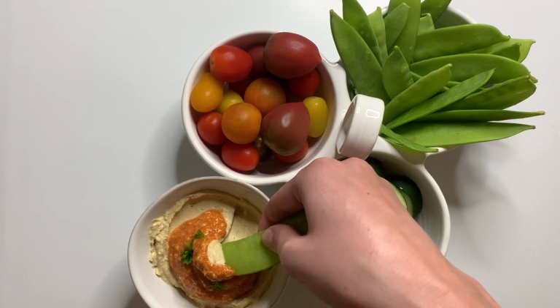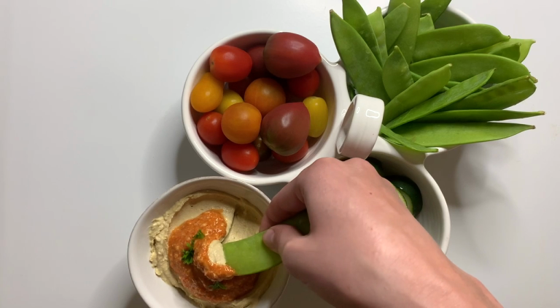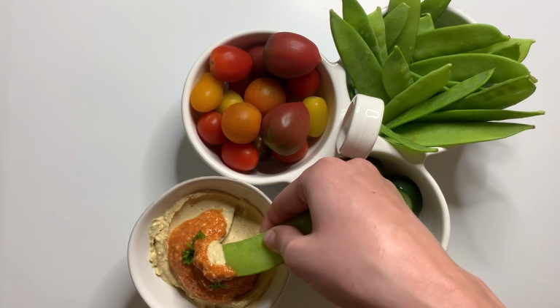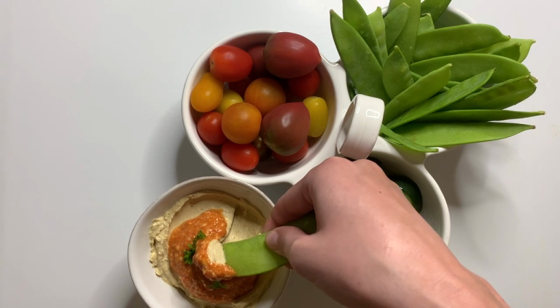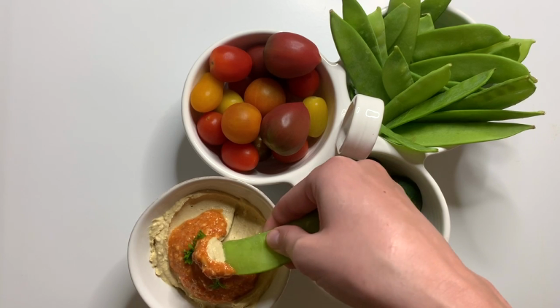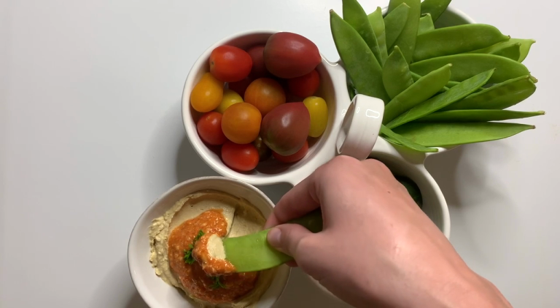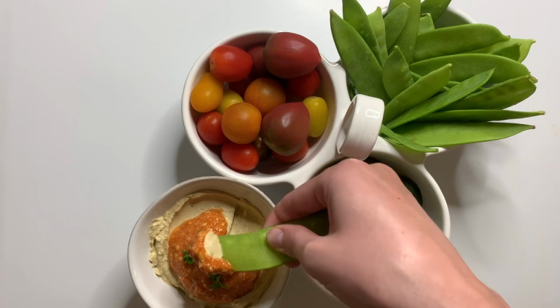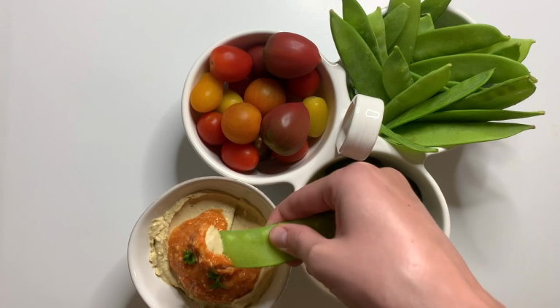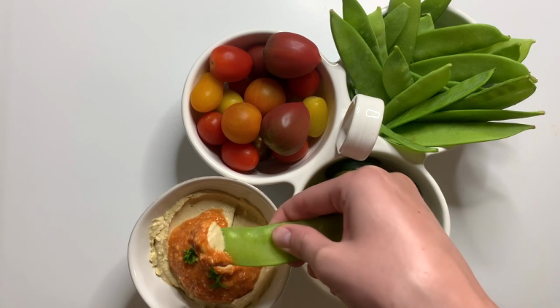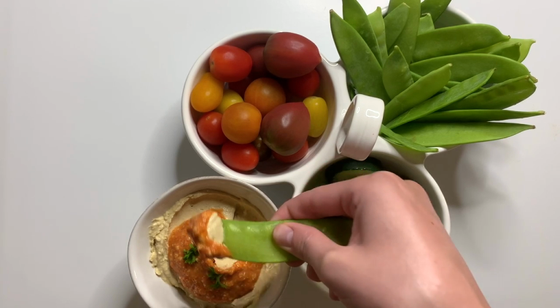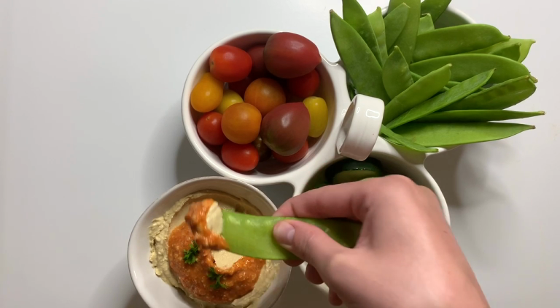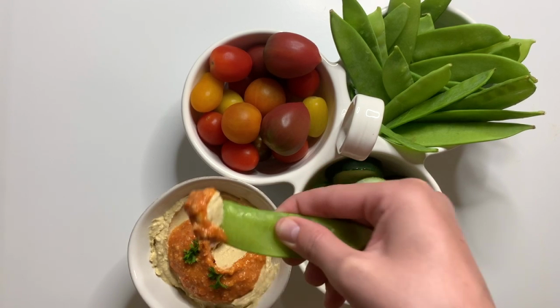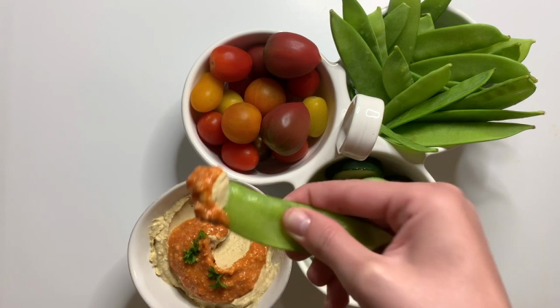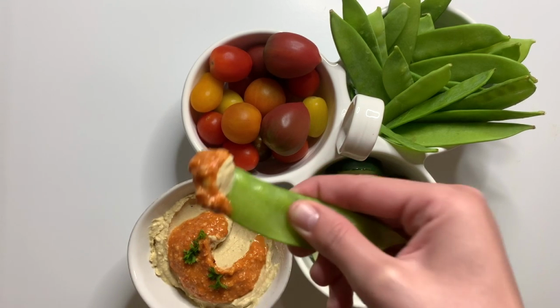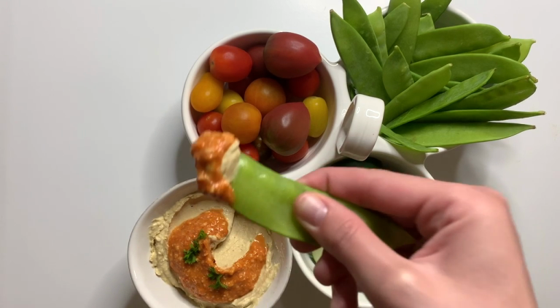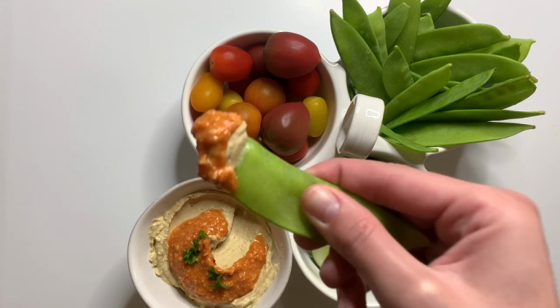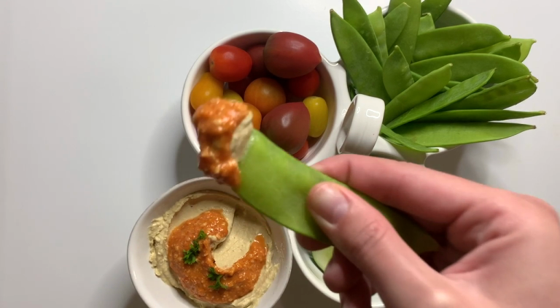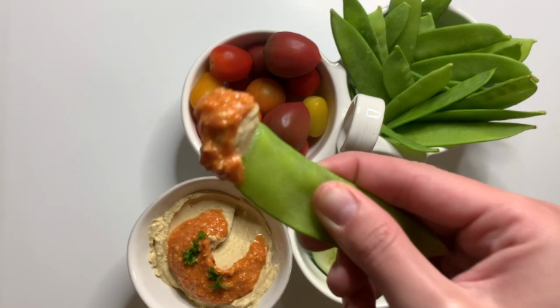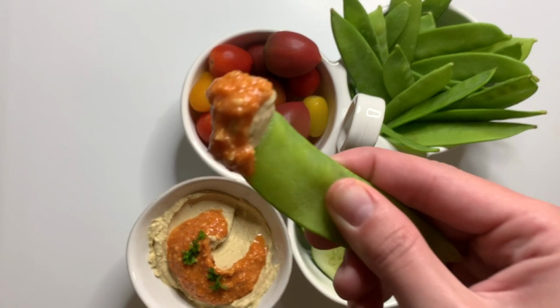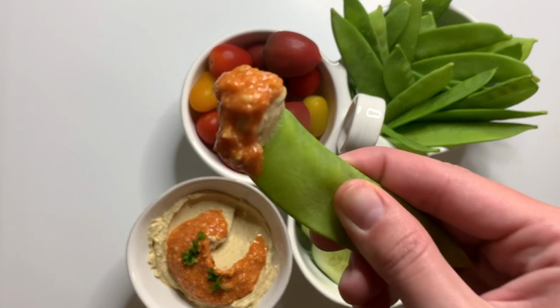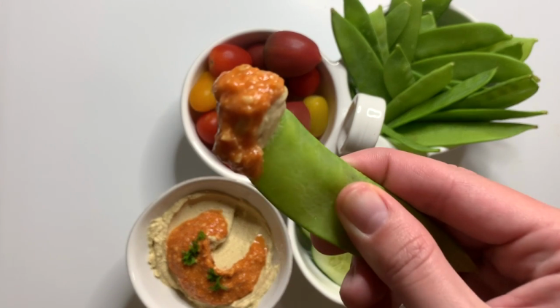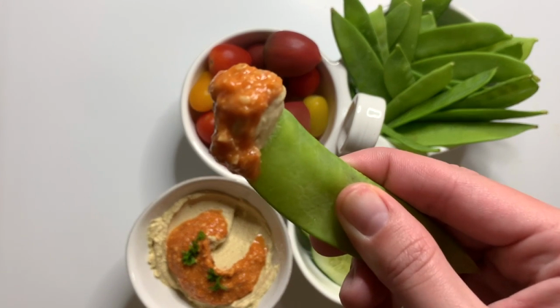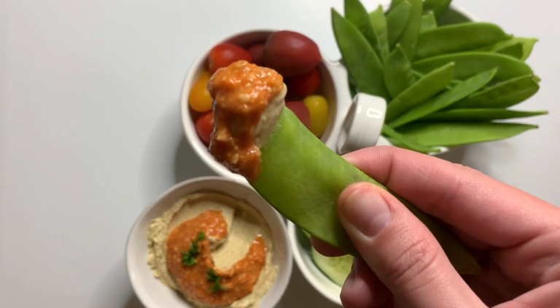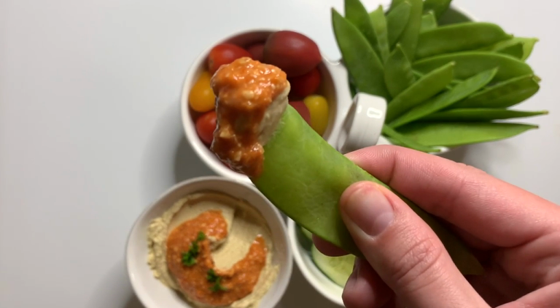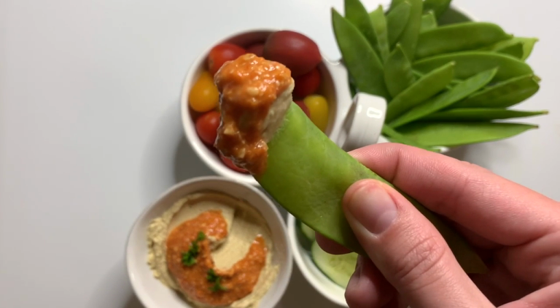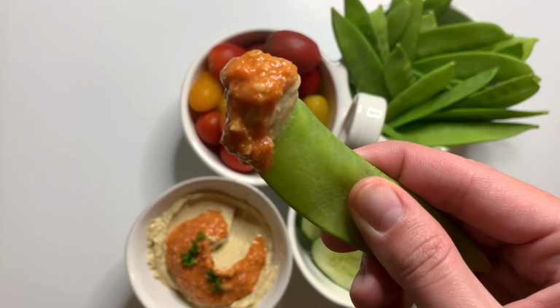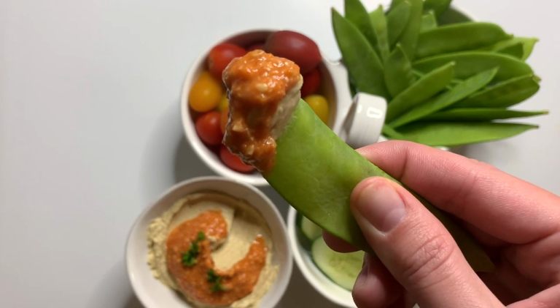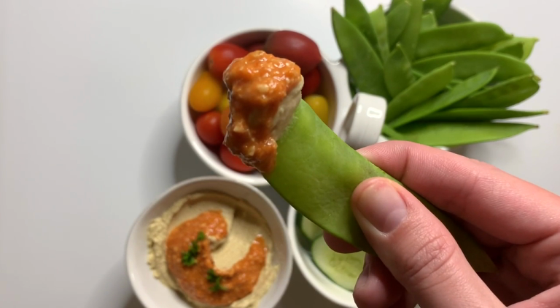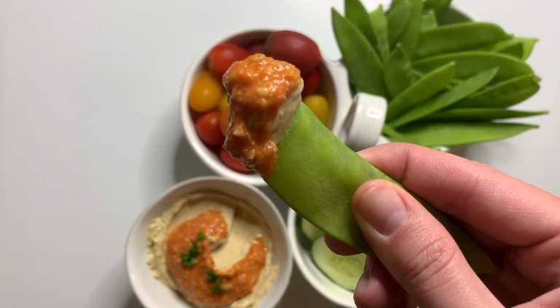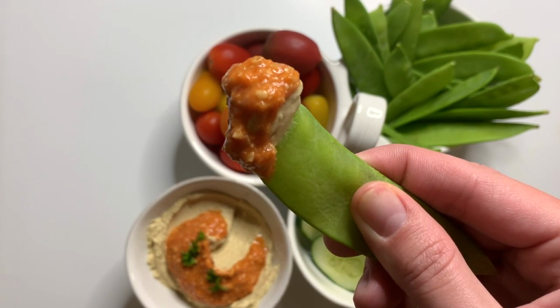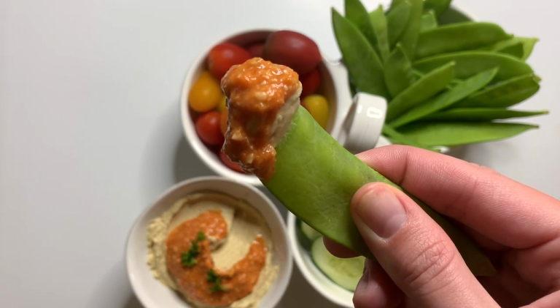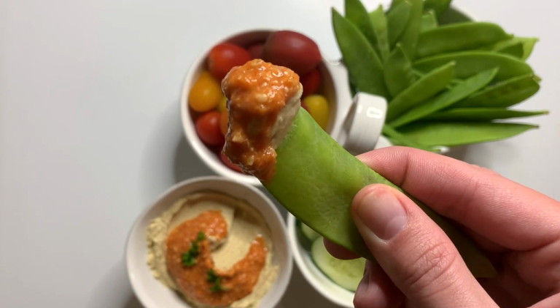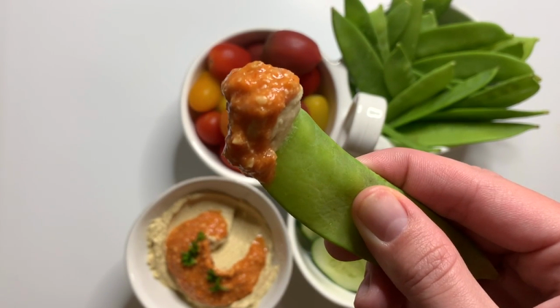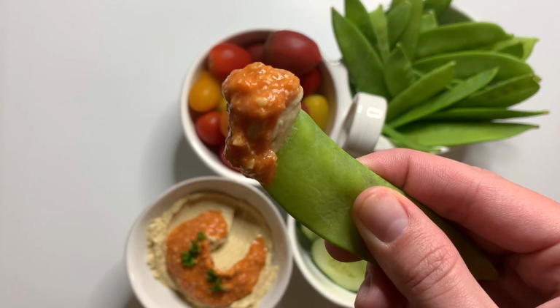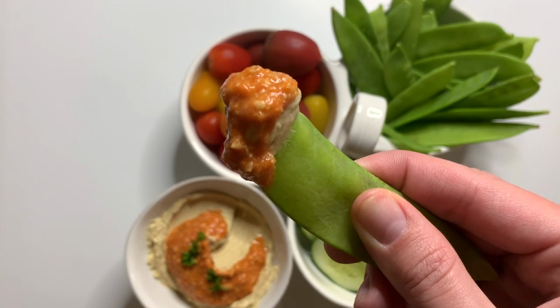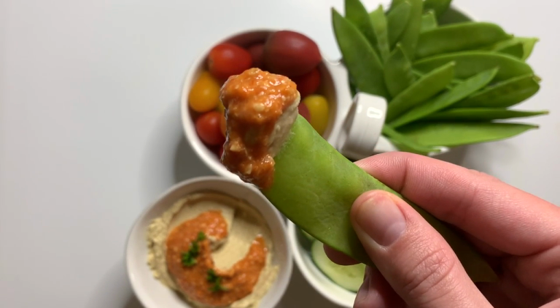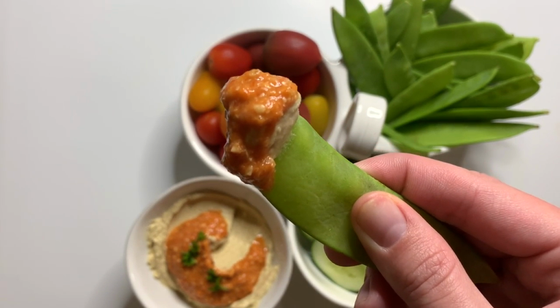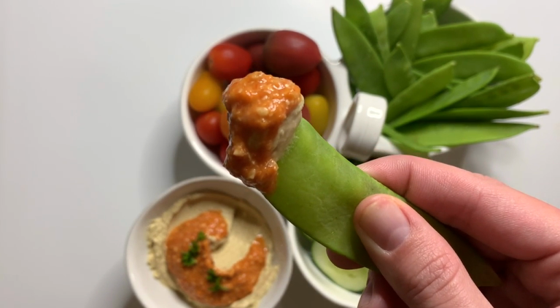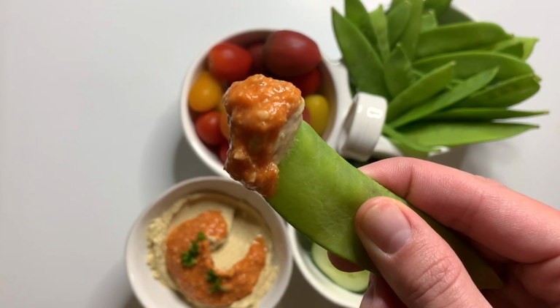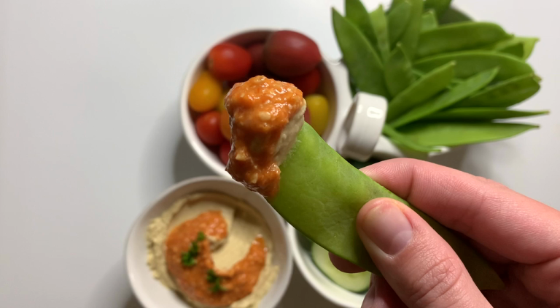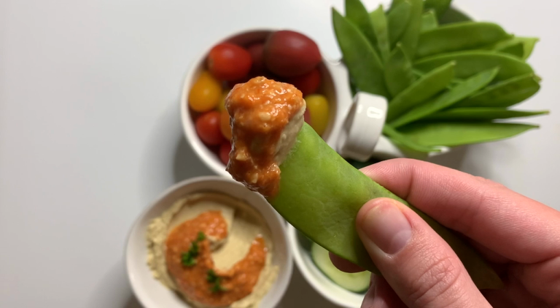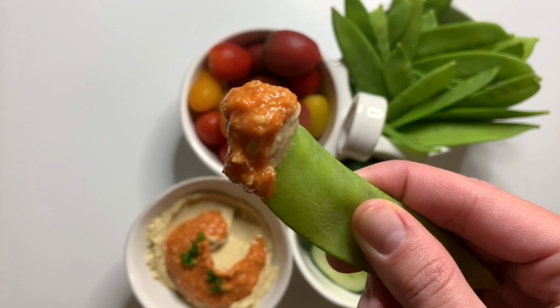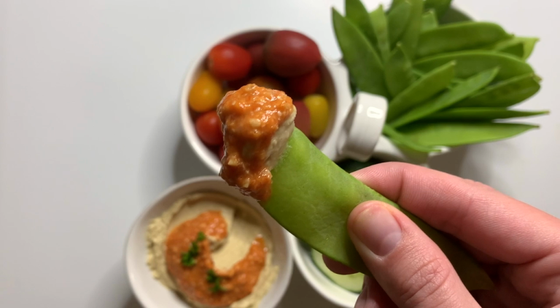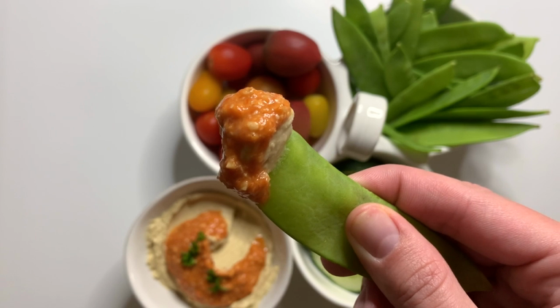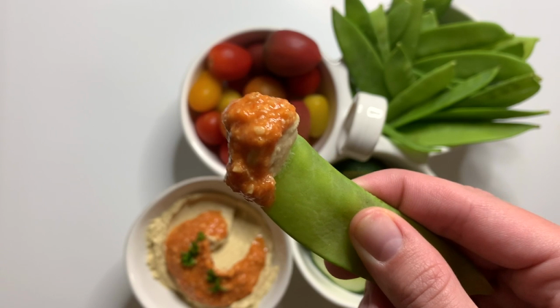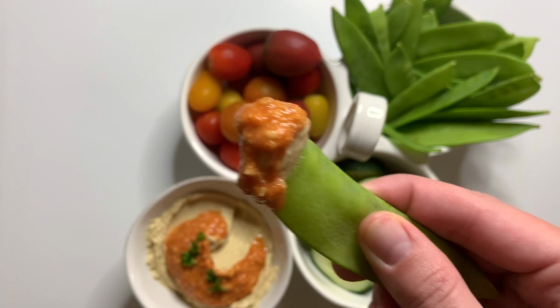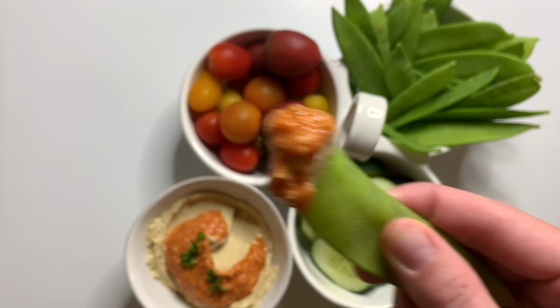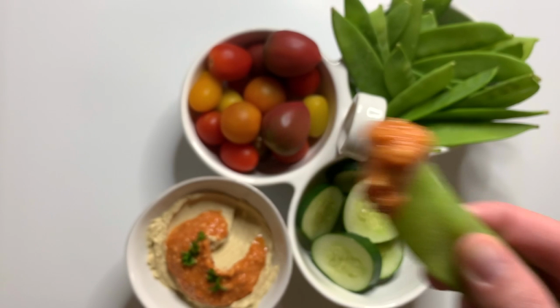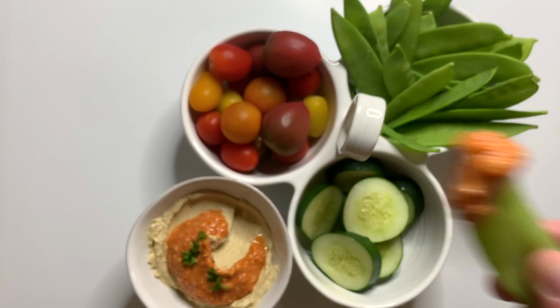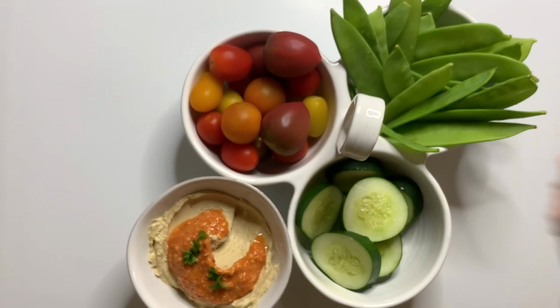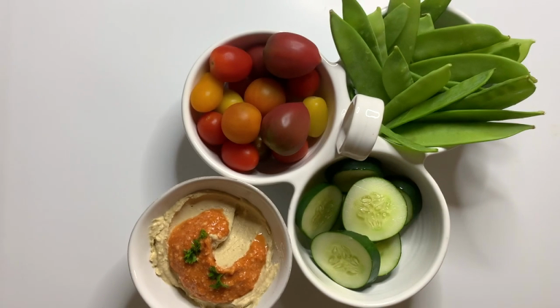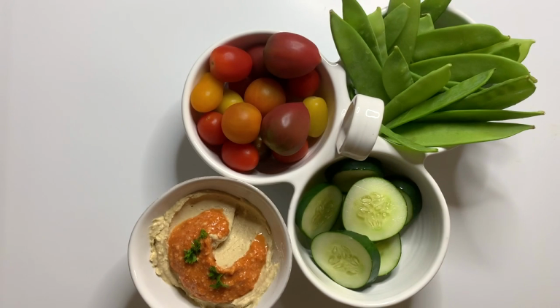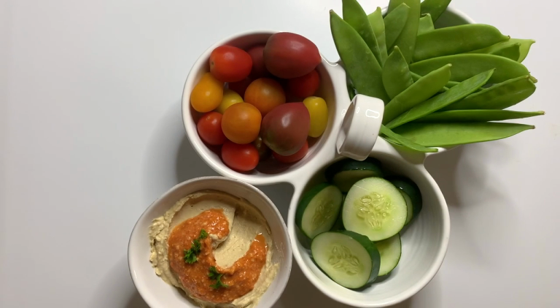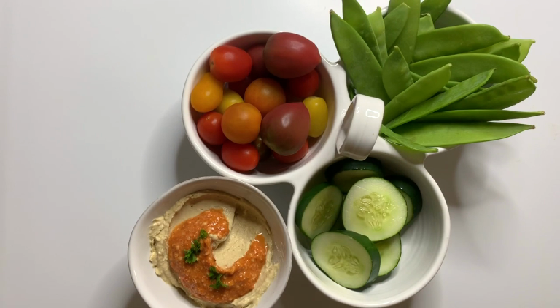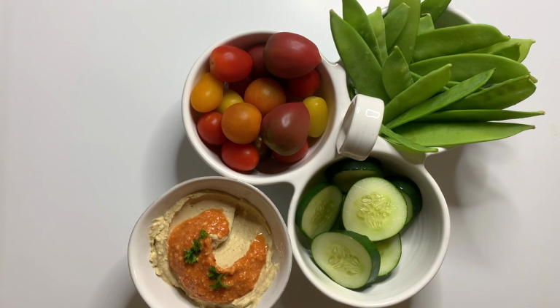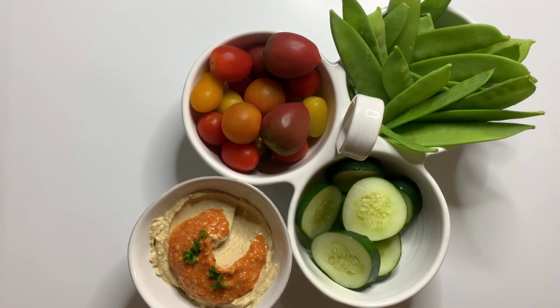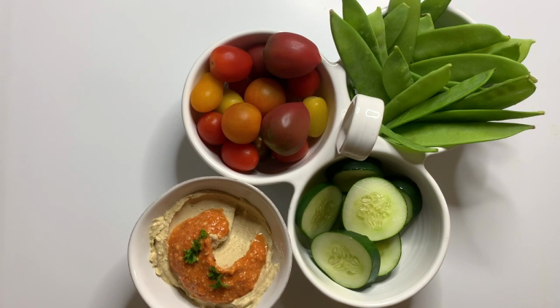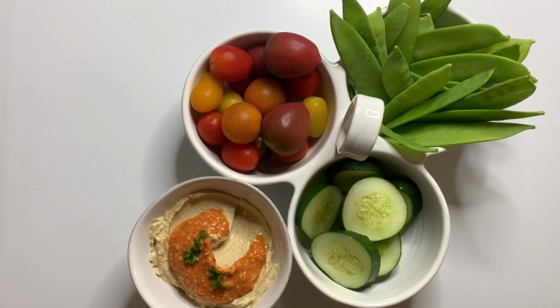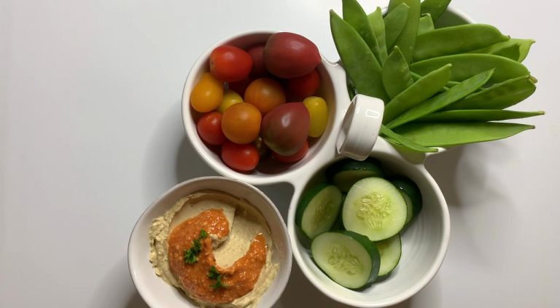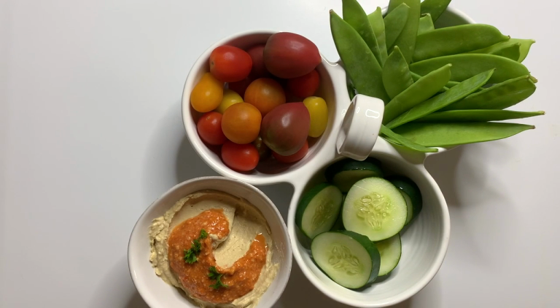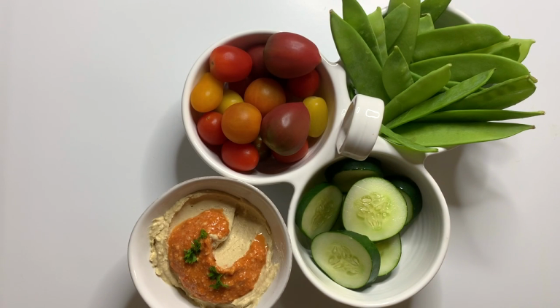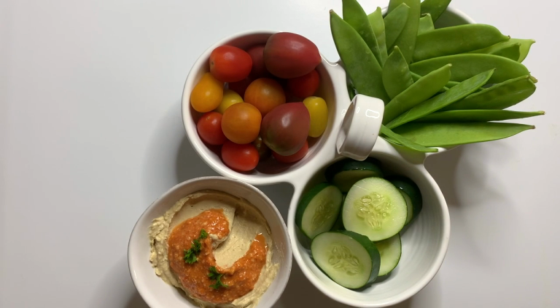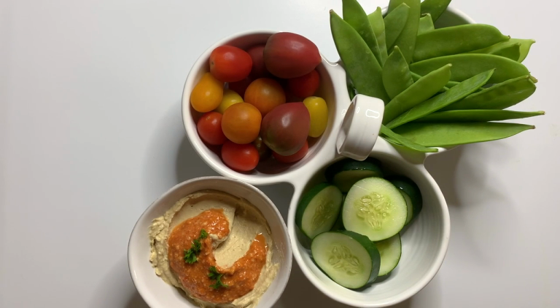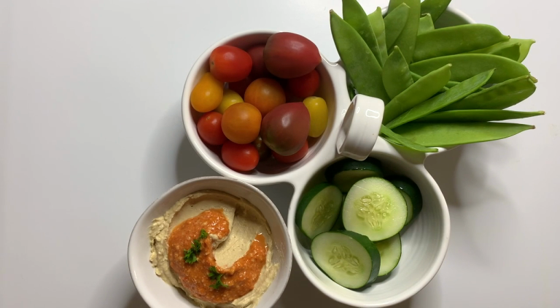I hope you all give this recipe a try. Thank you so much for watching. Be sure to check out Pope Family Farms and we will see you next week. Bye!